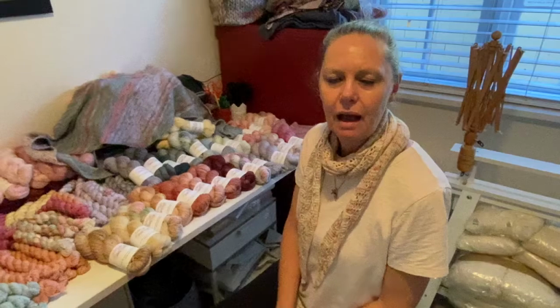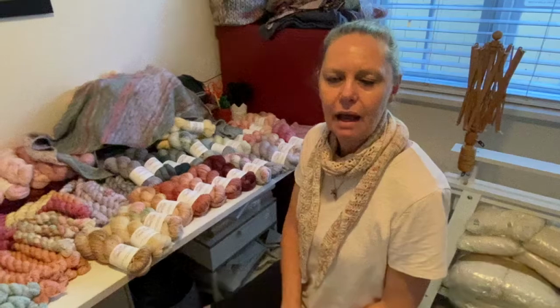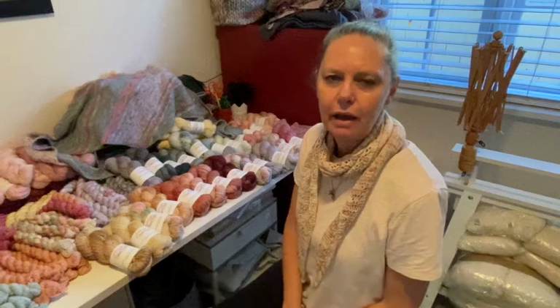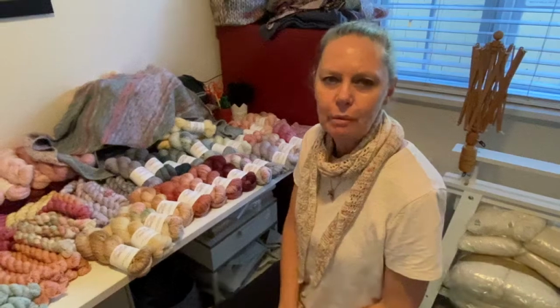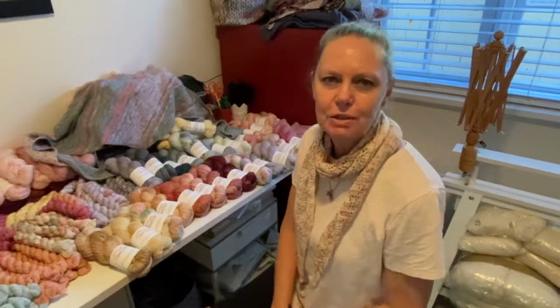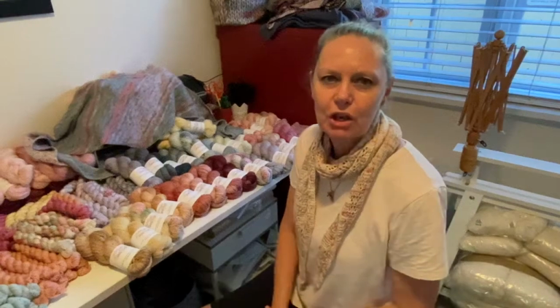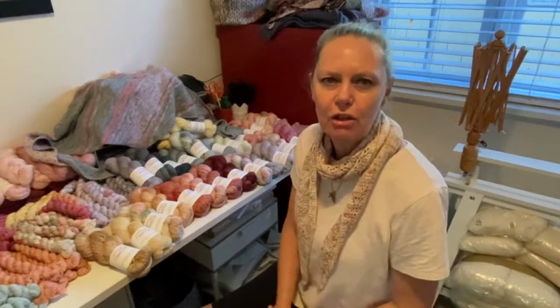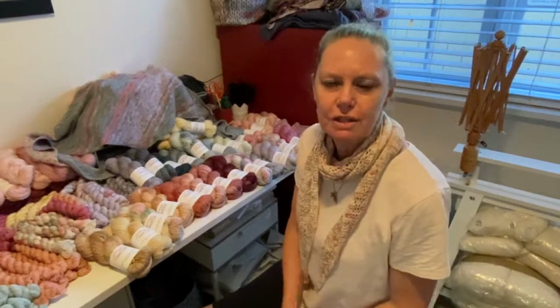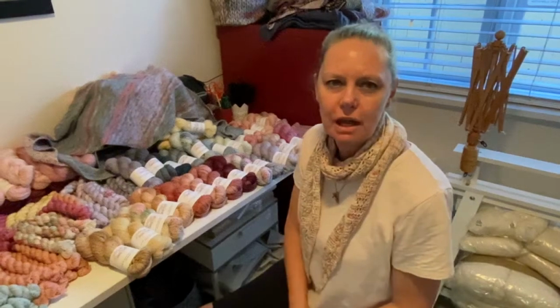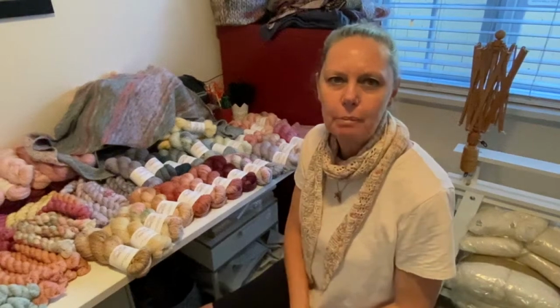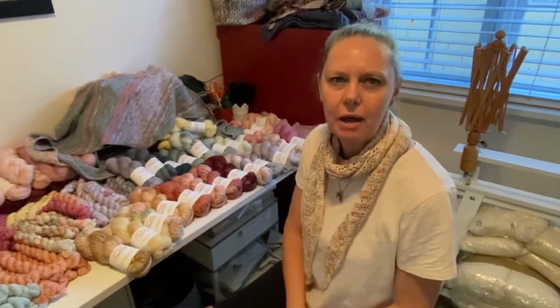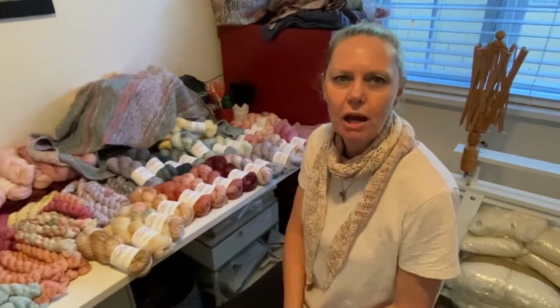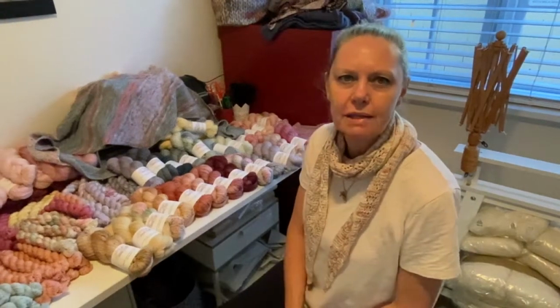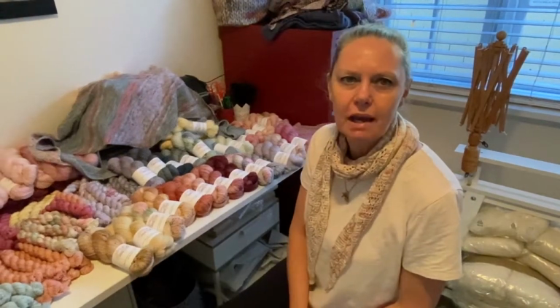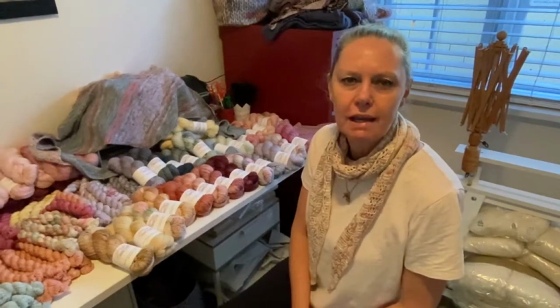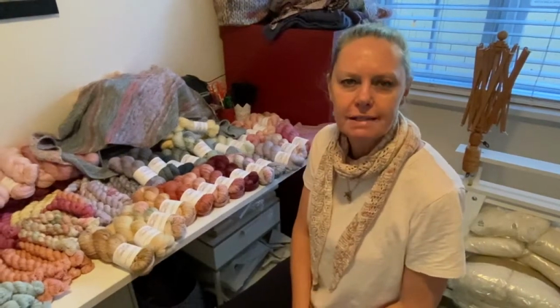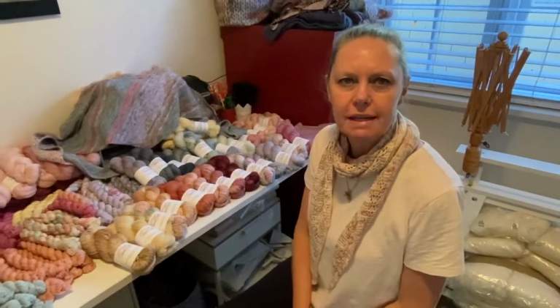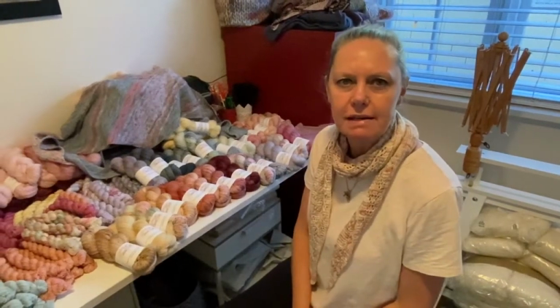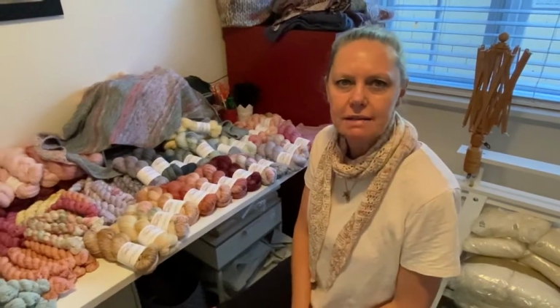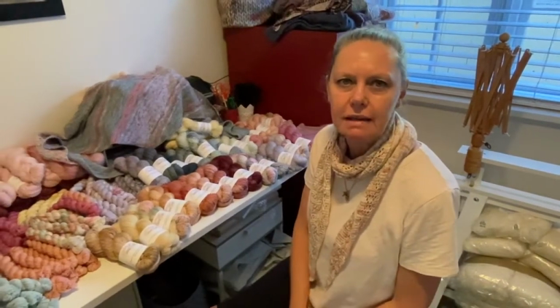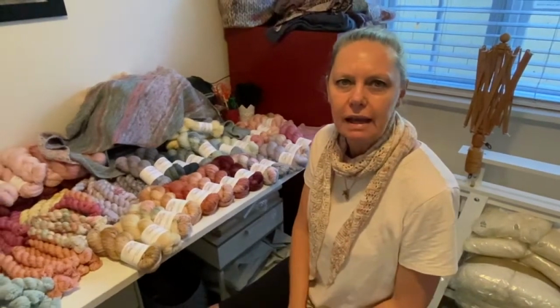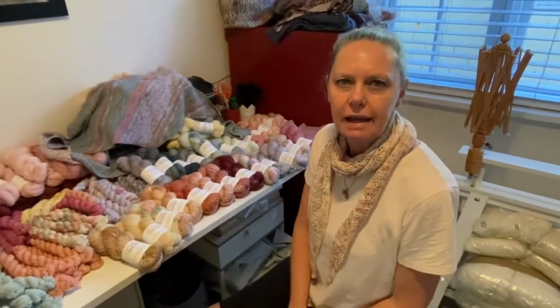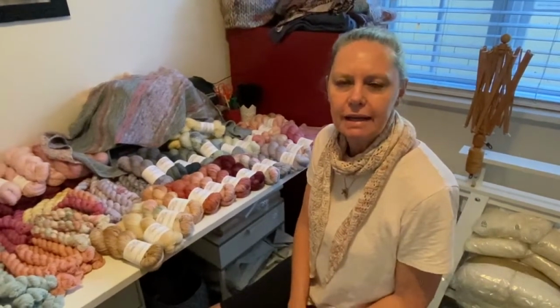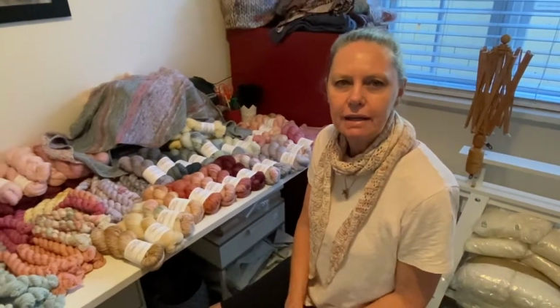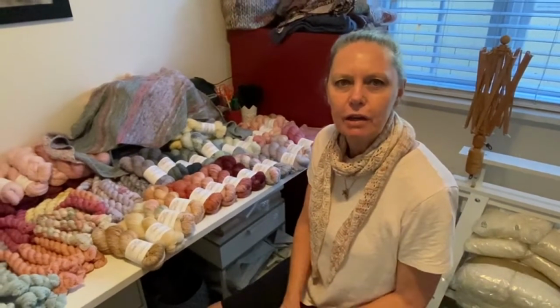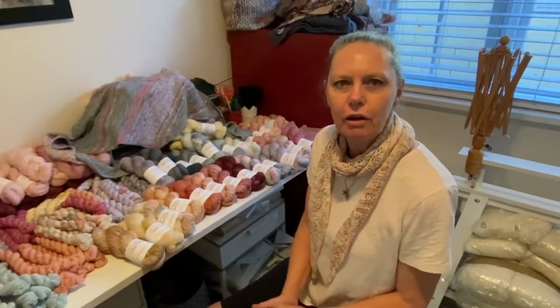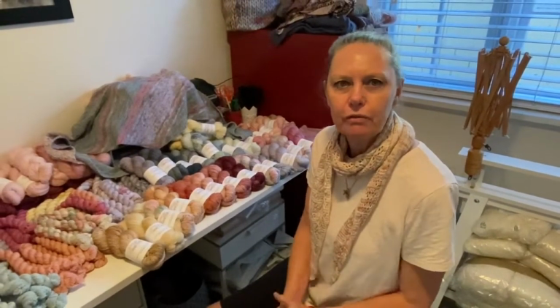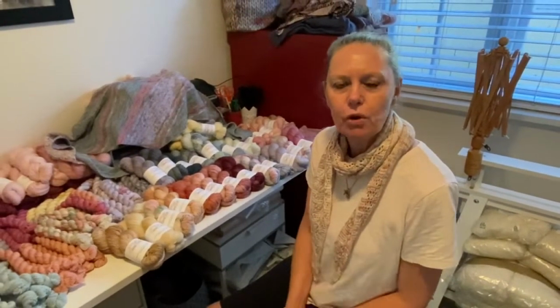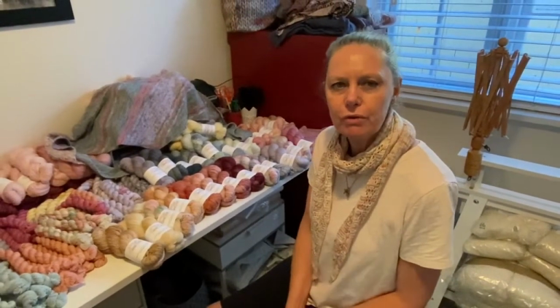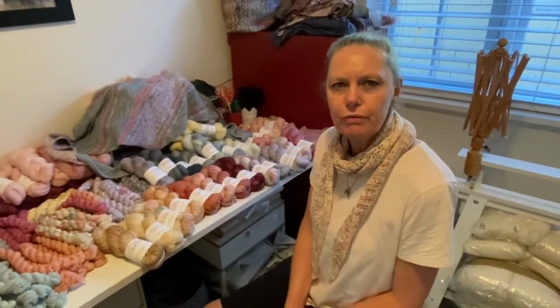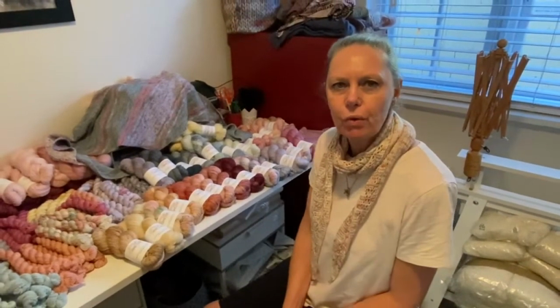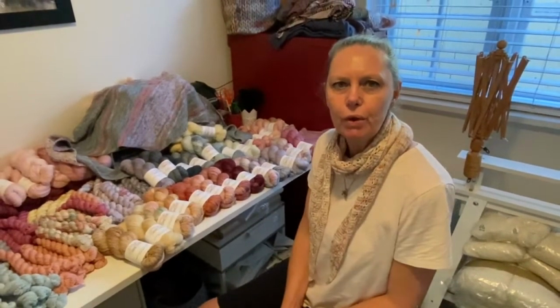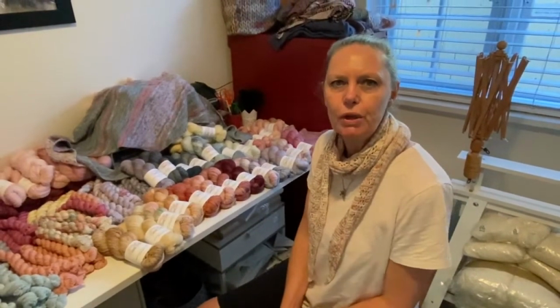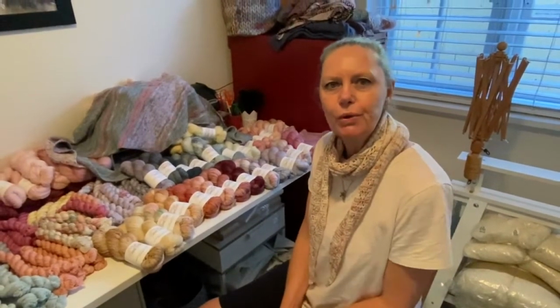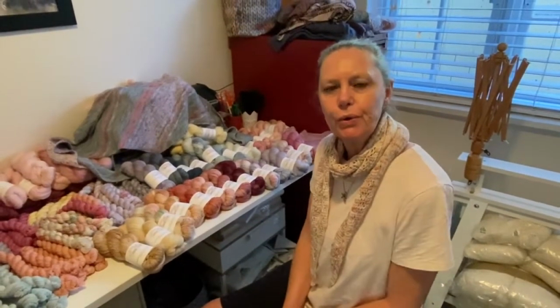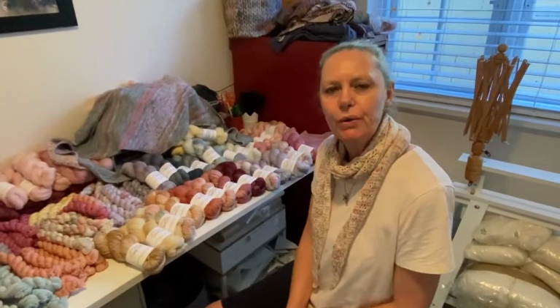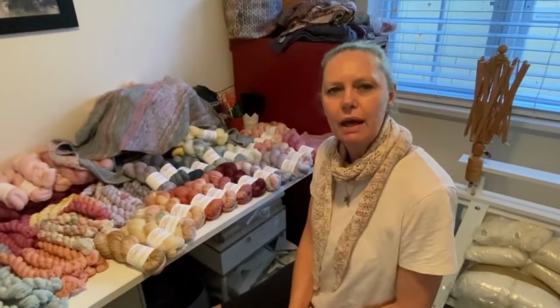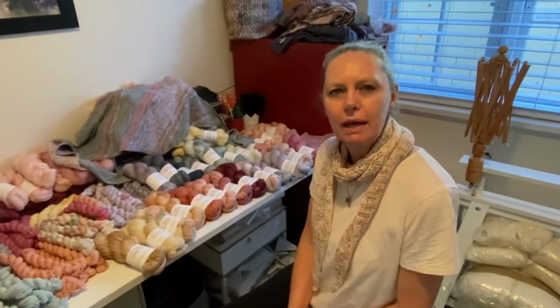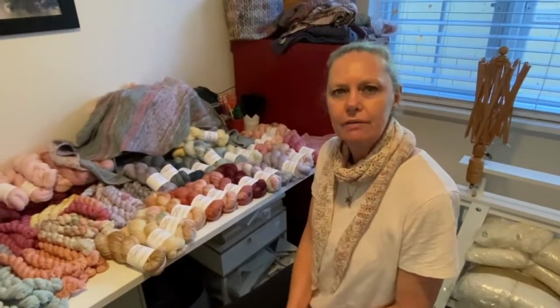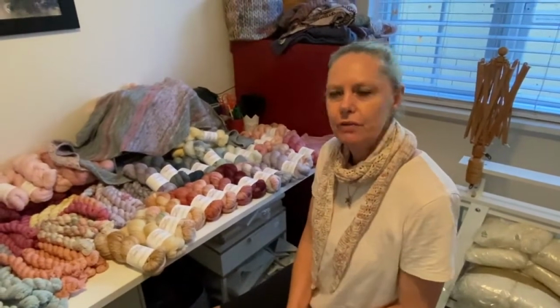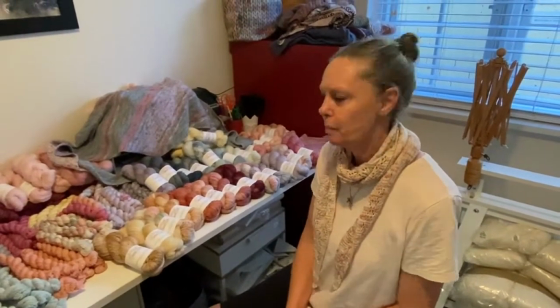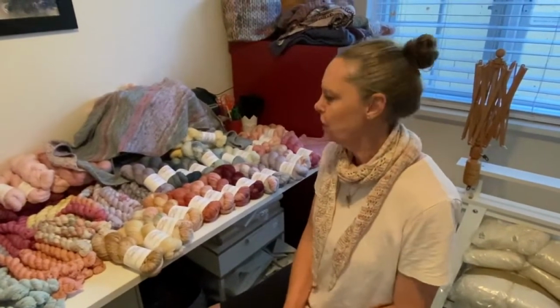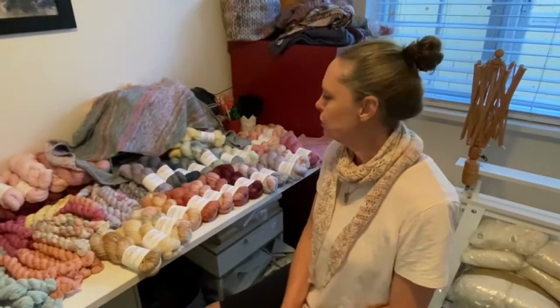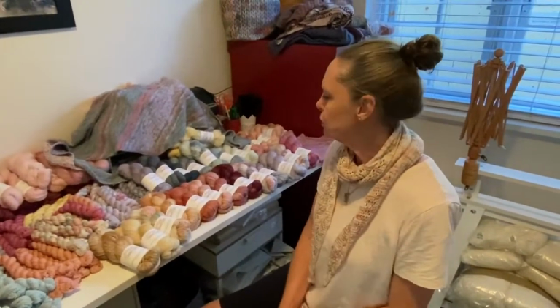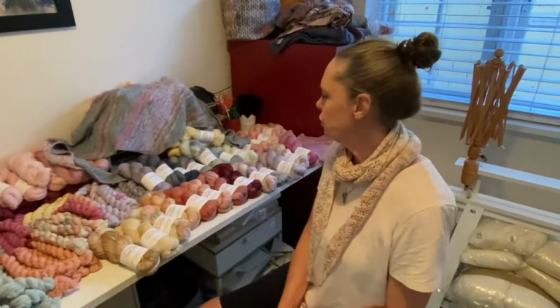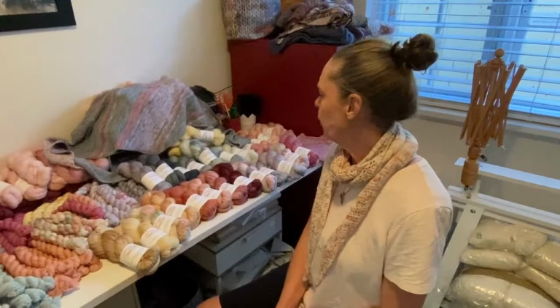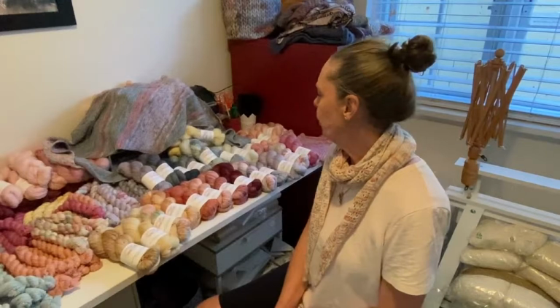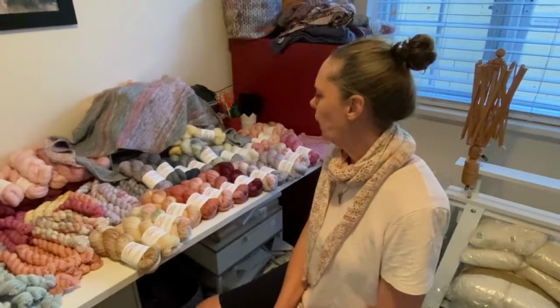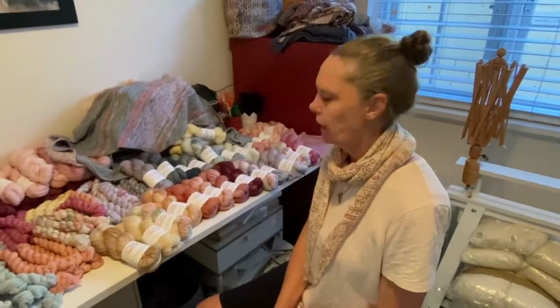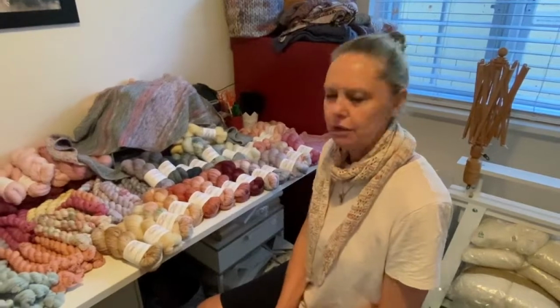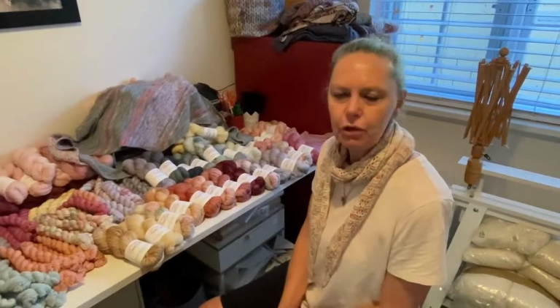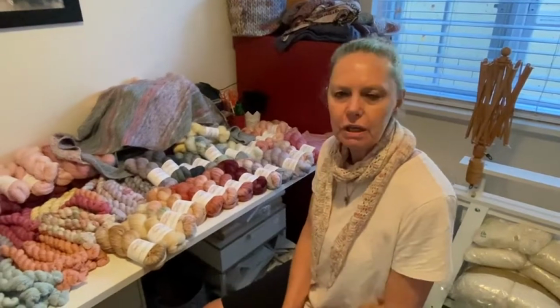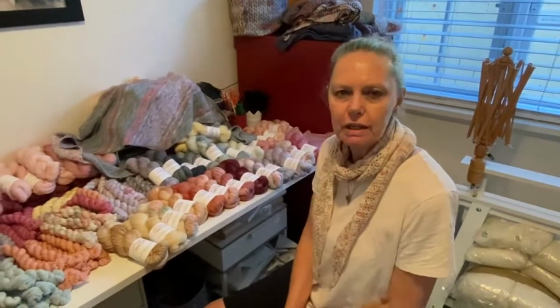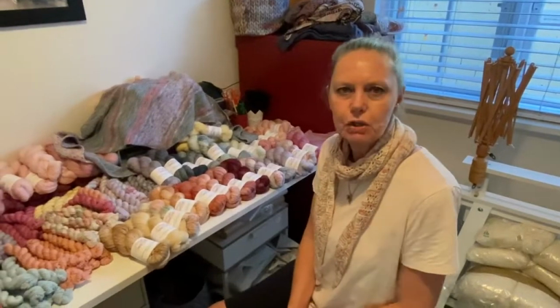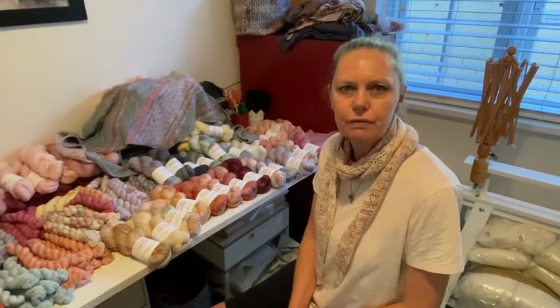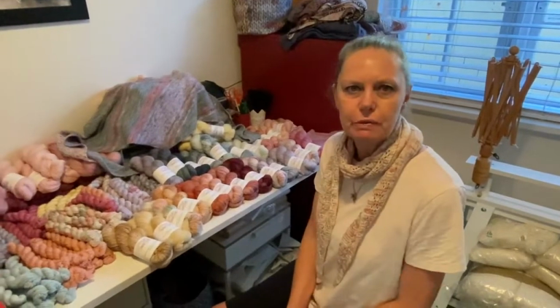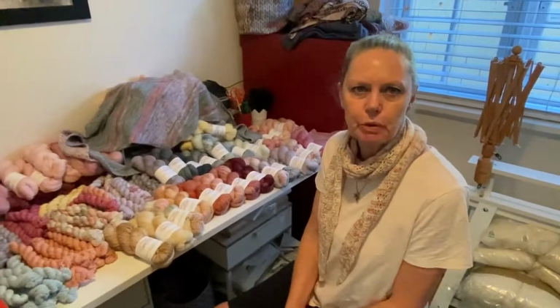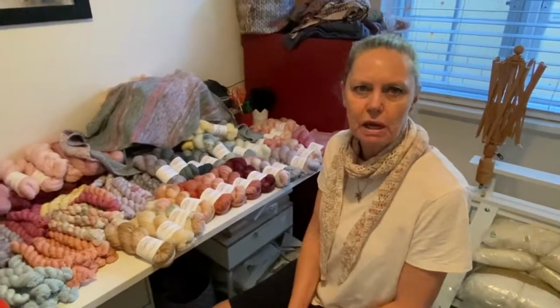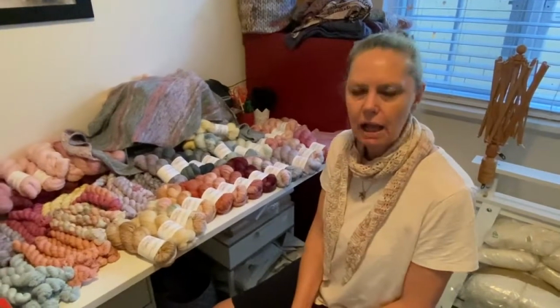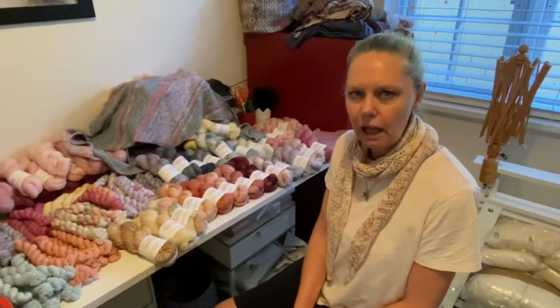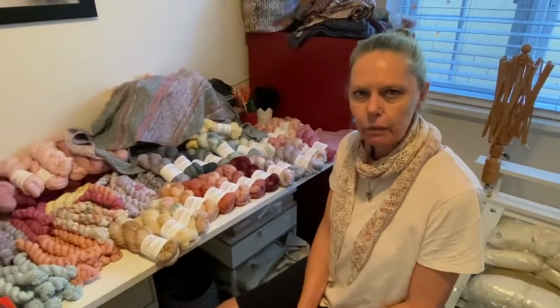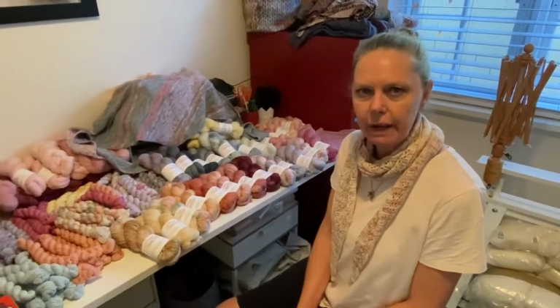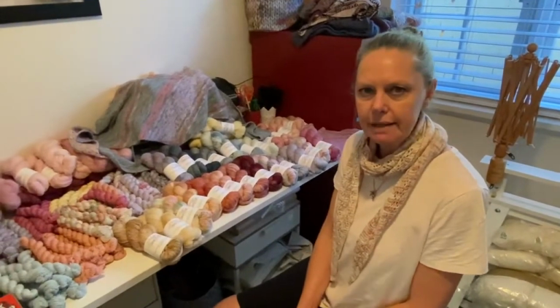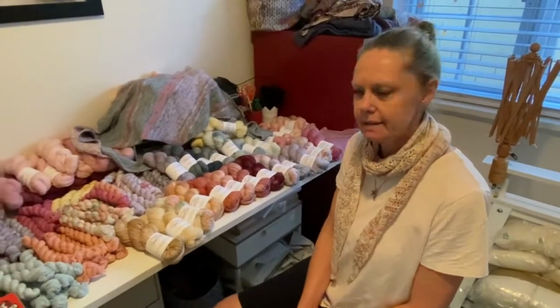Hi, I'm Michelle, the dyer behind Dying to Knit. I've got for you, for the Big Wool Show, a new collection of spring colourways.